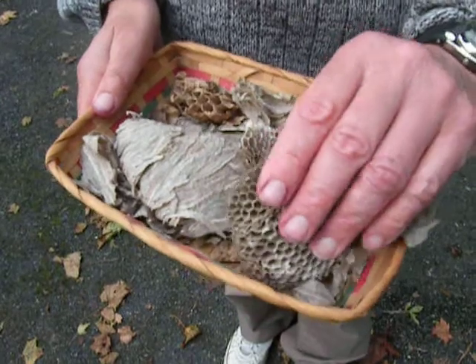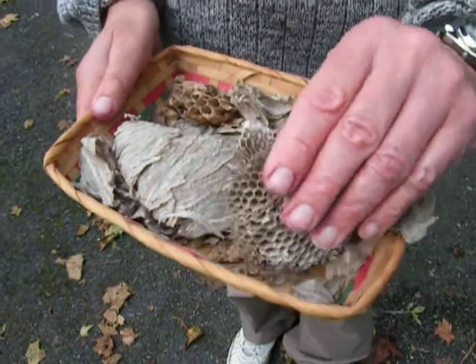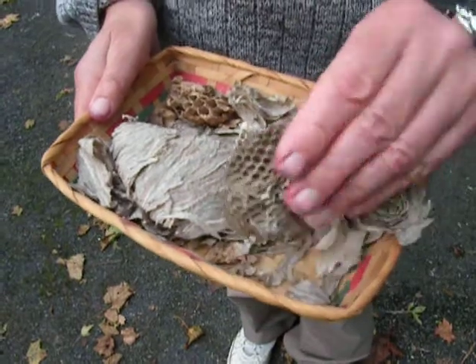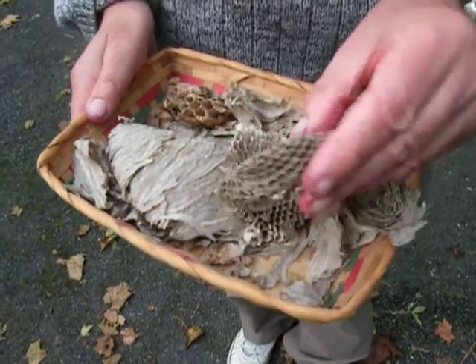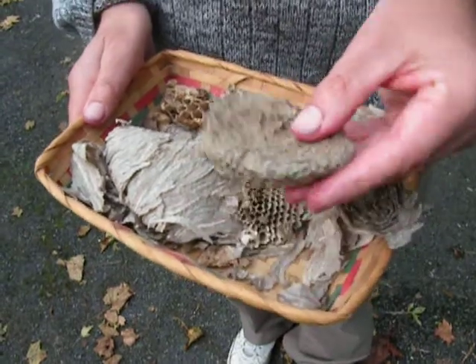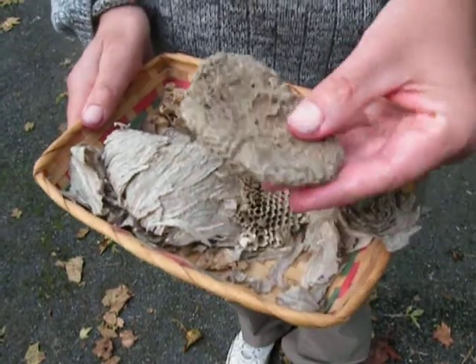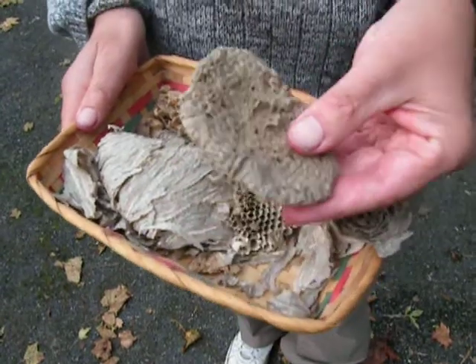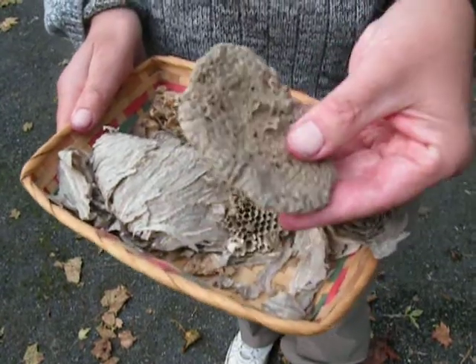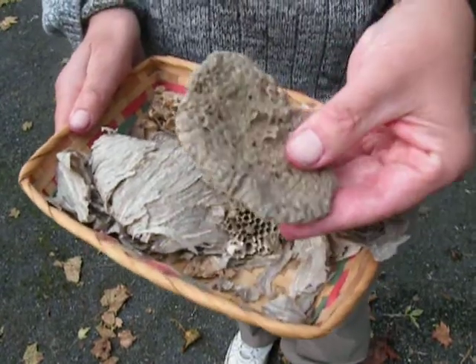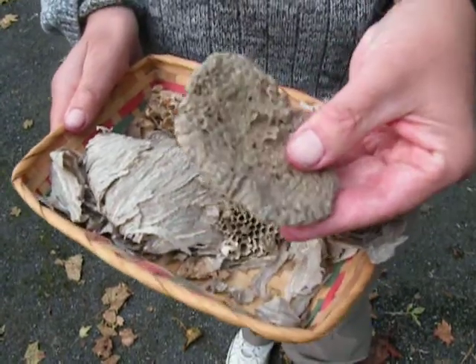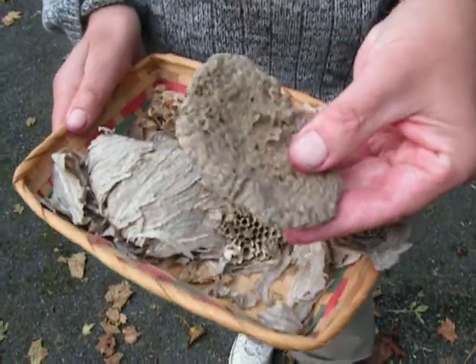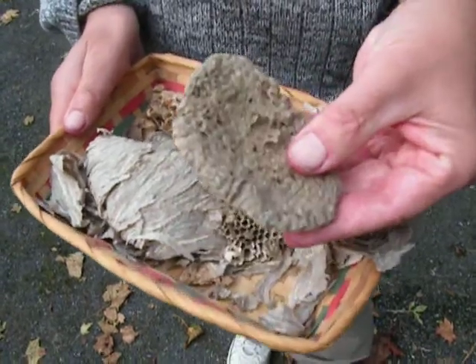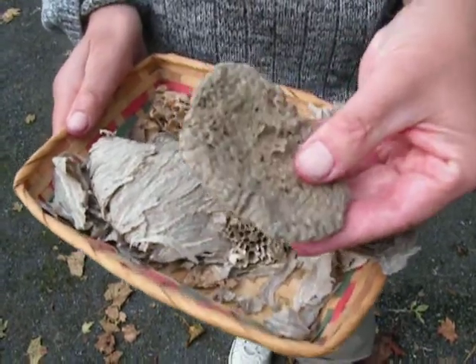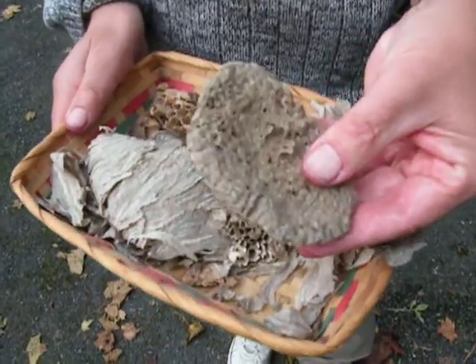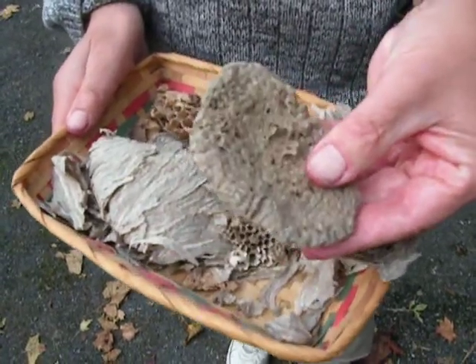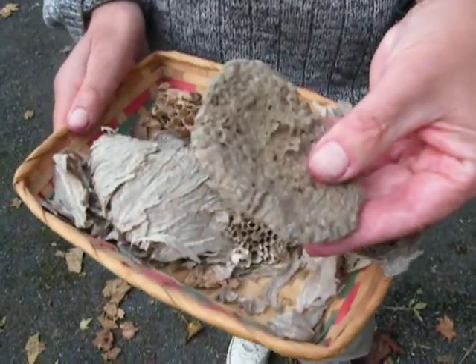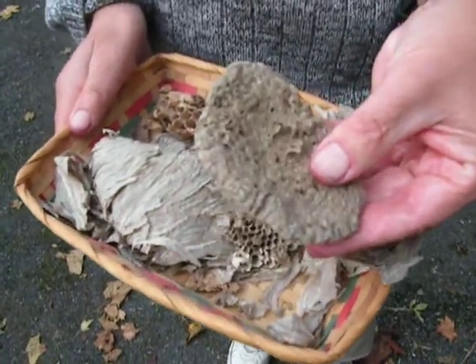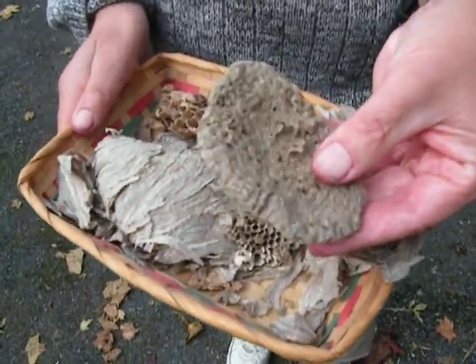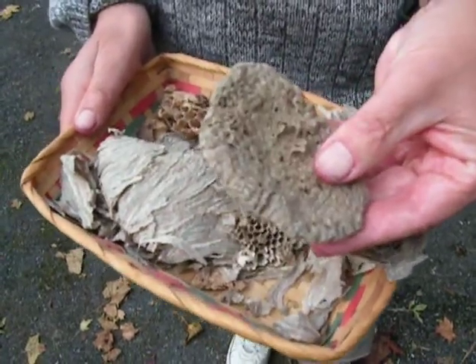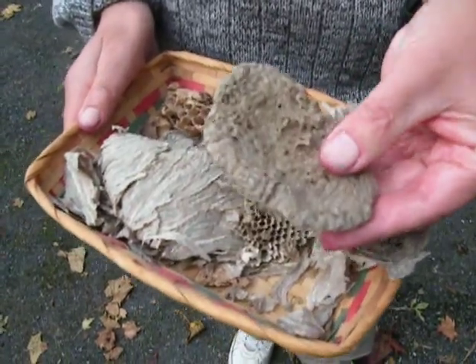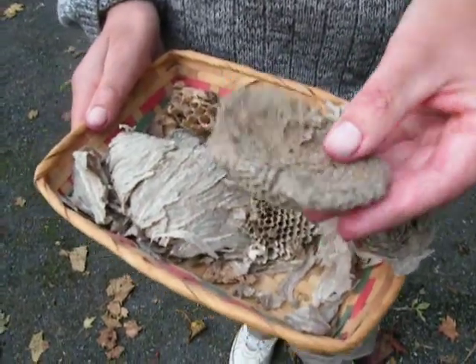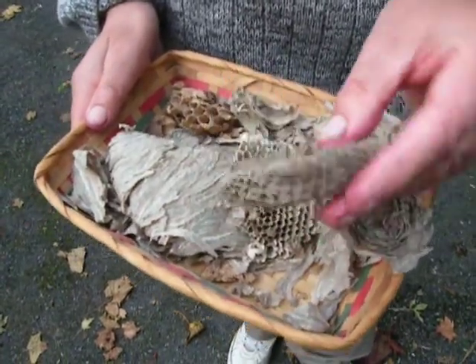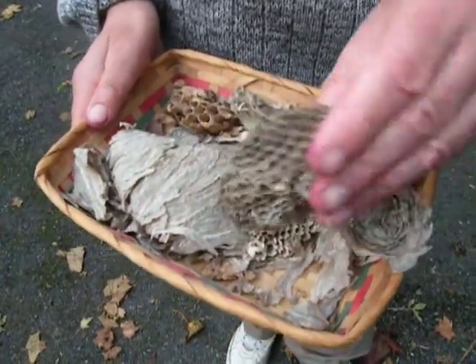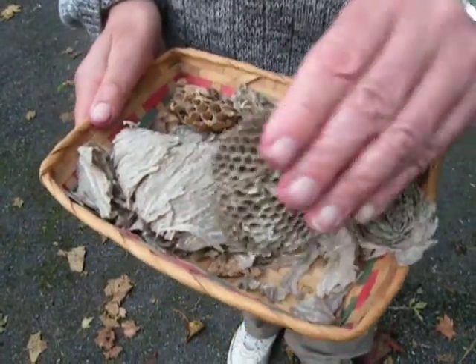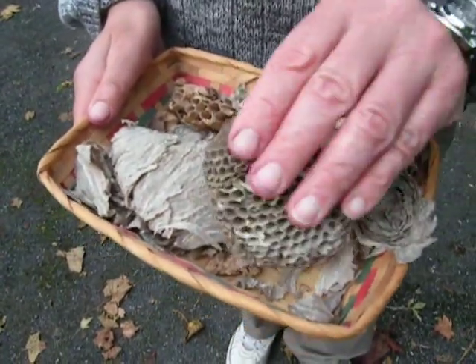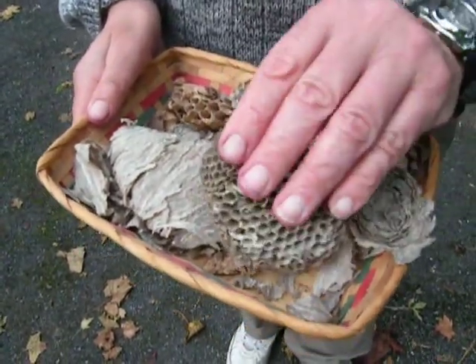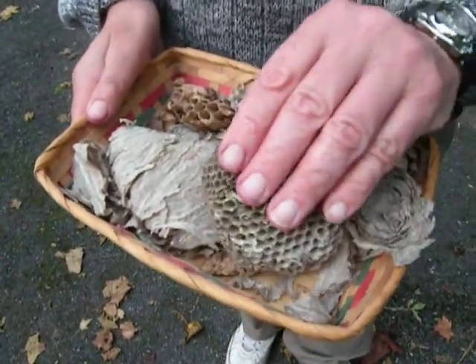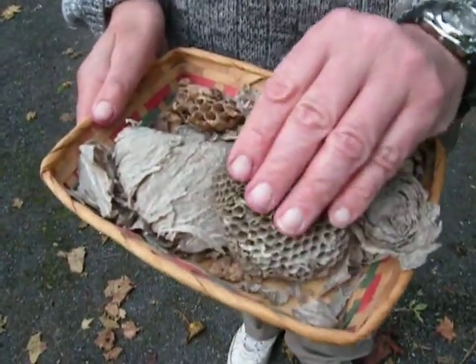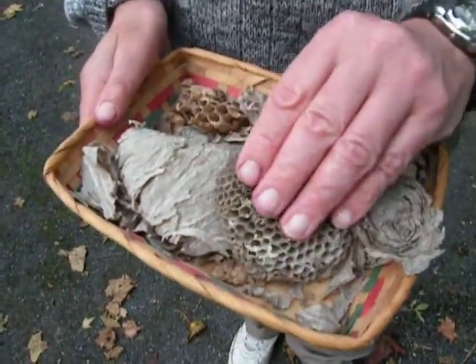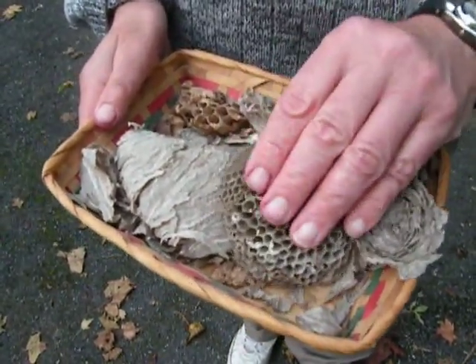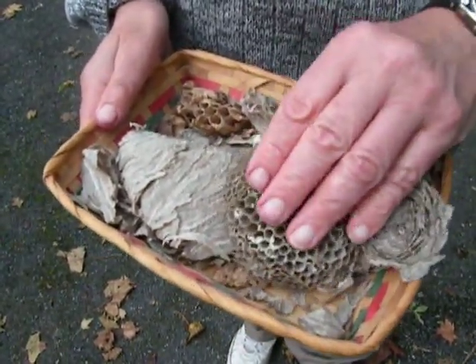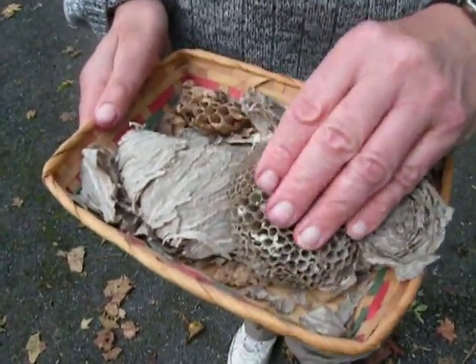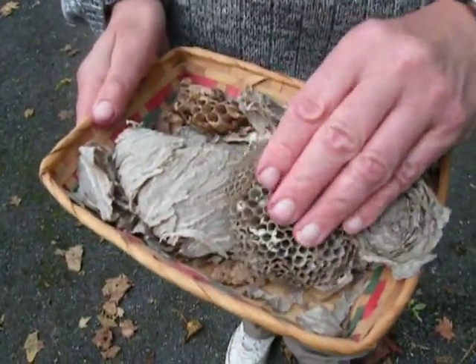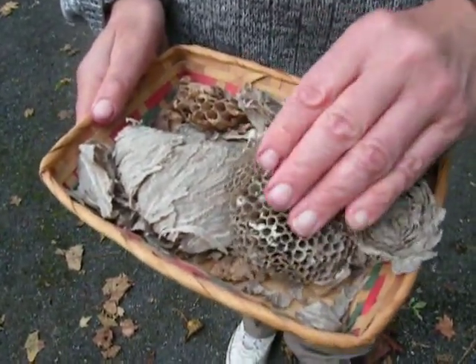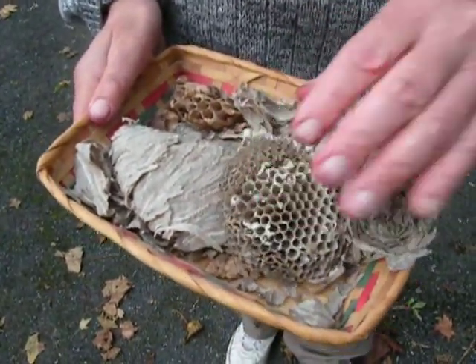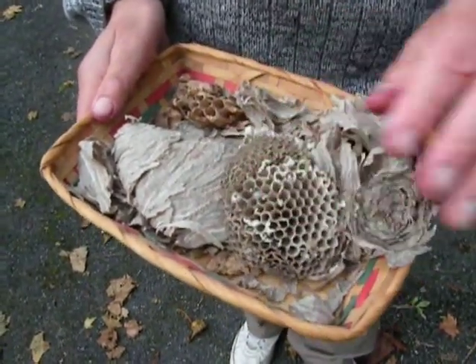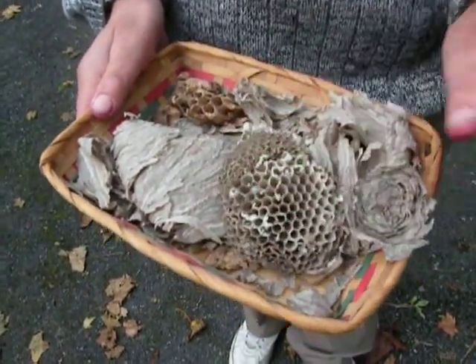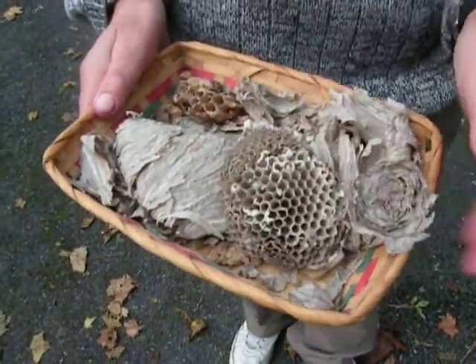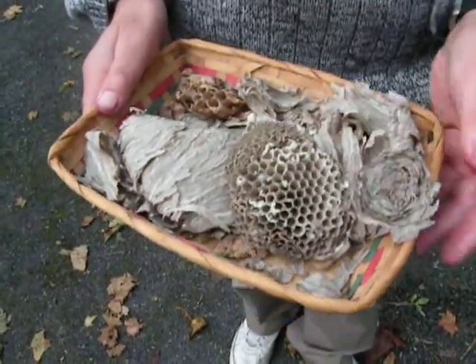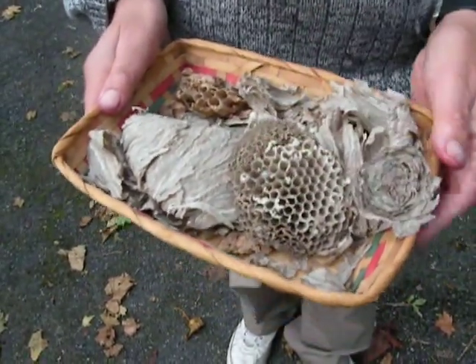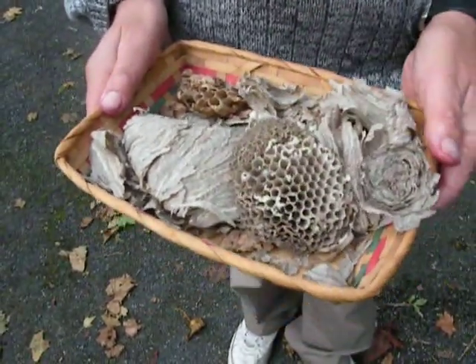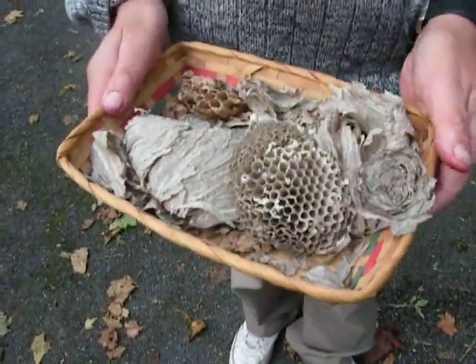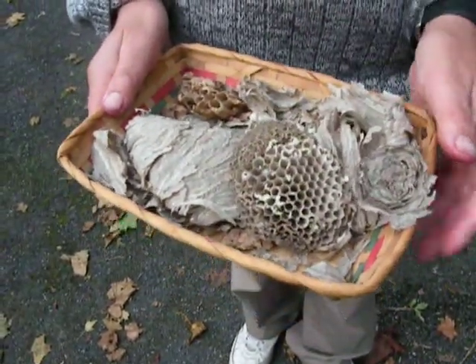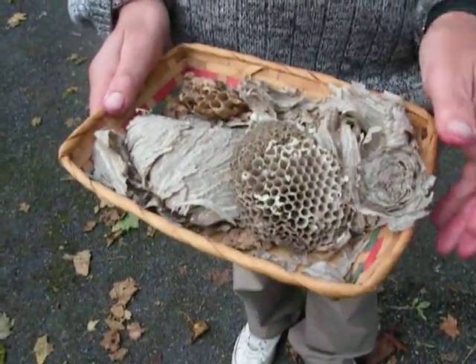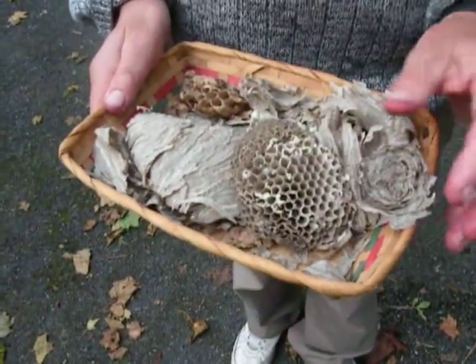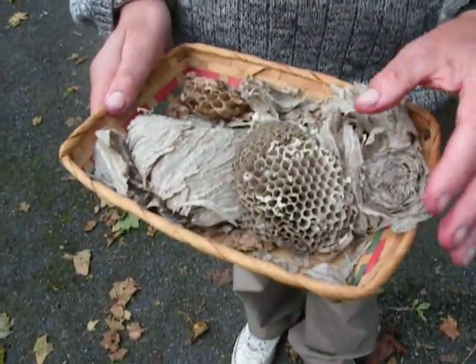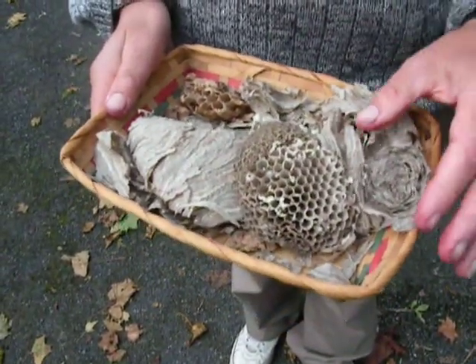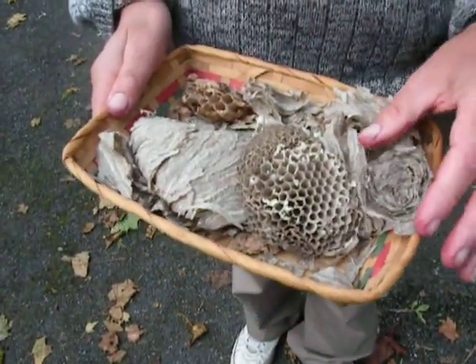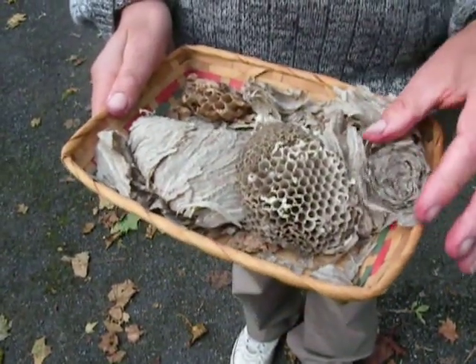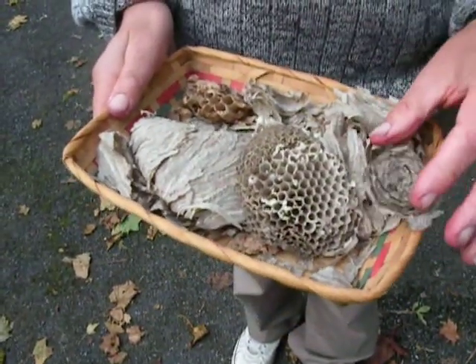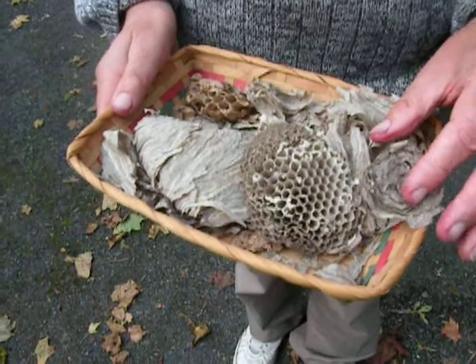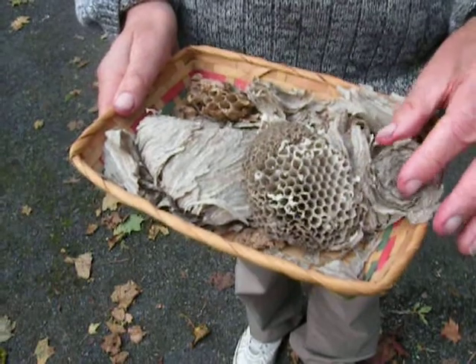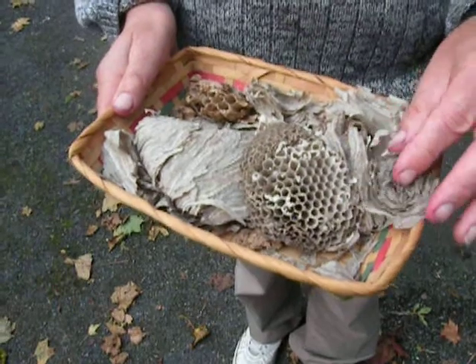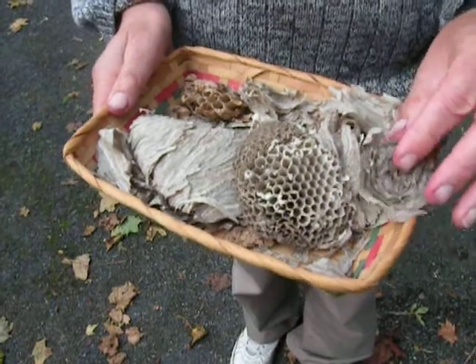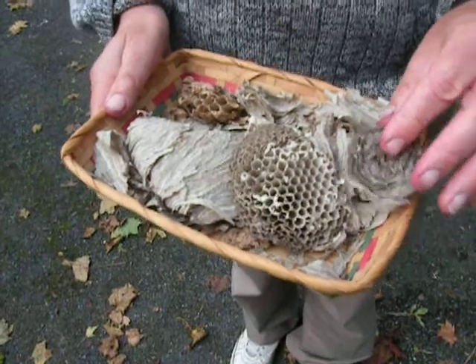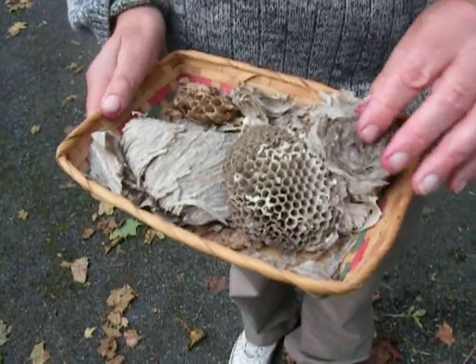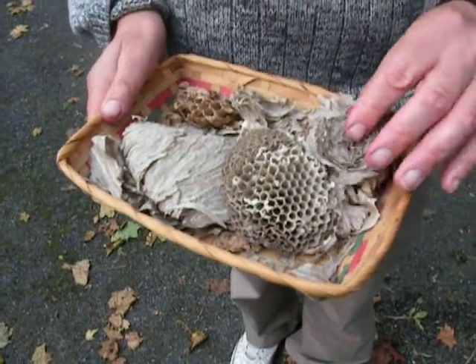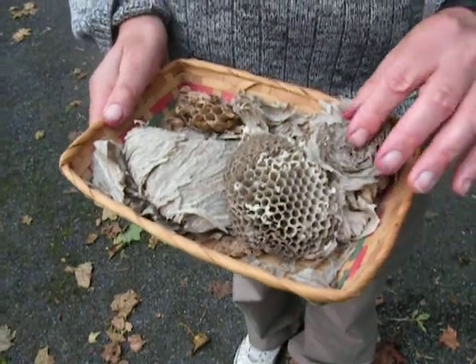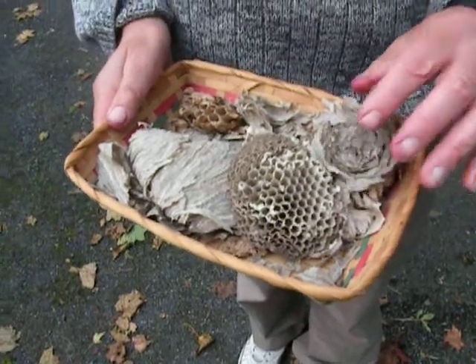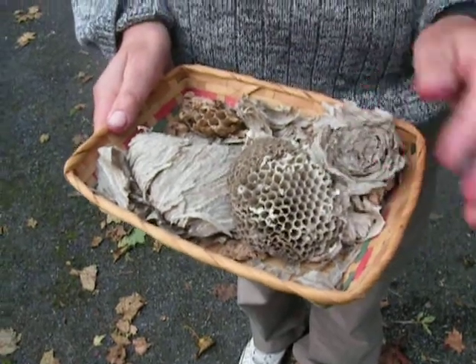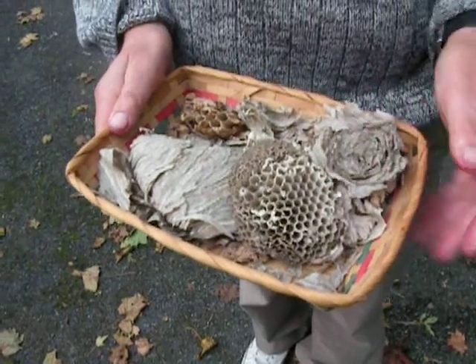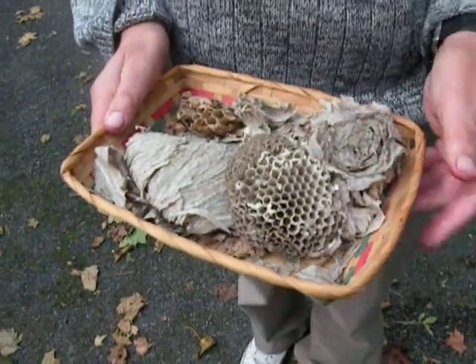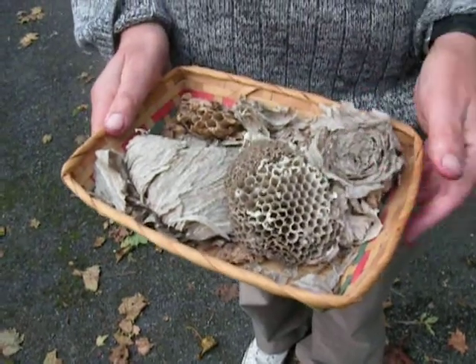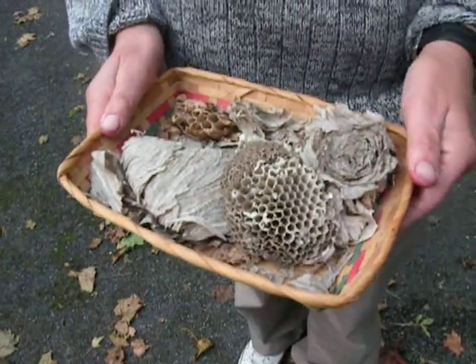And if you look underneath, that's what it looks like. Amazing. Incredible. And it's a very delicate job that they do.